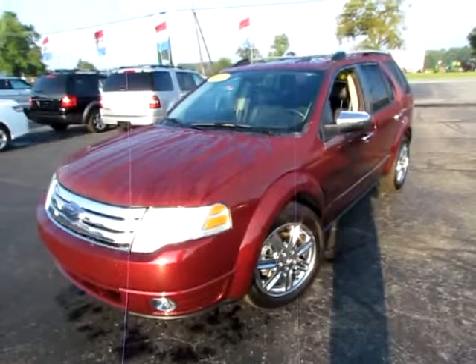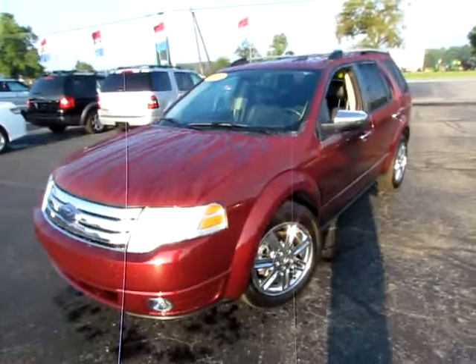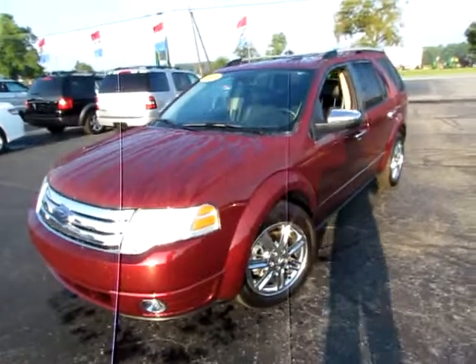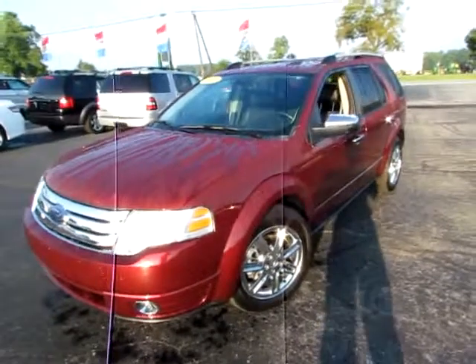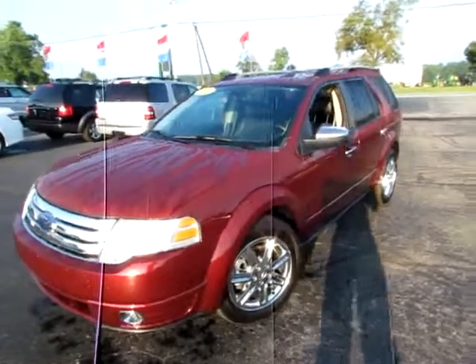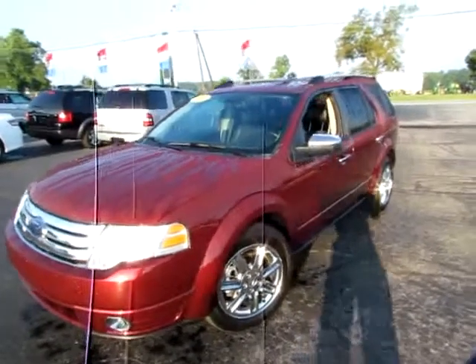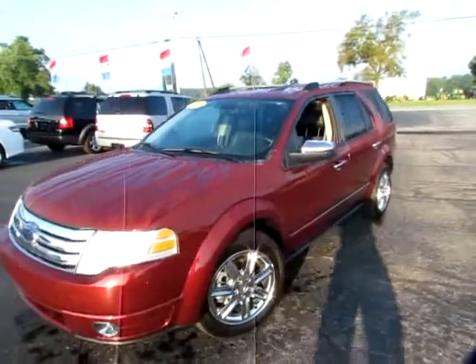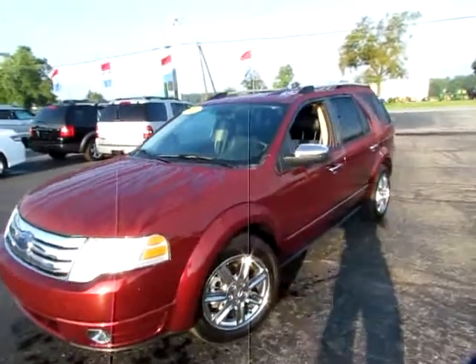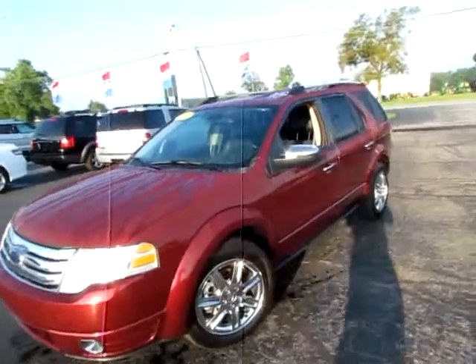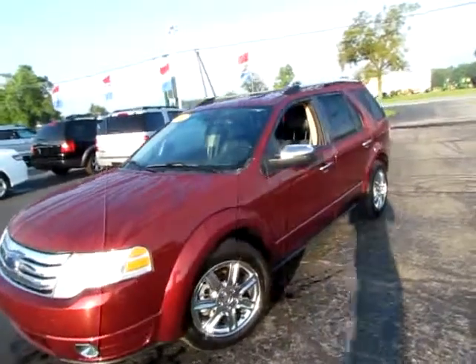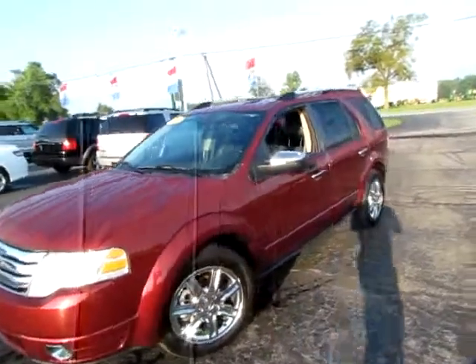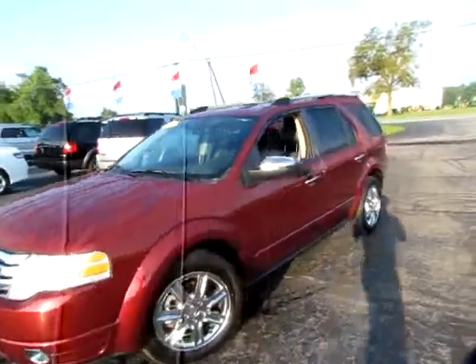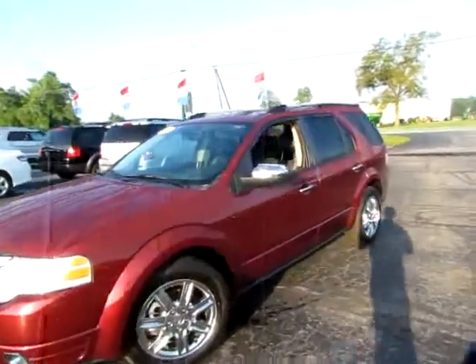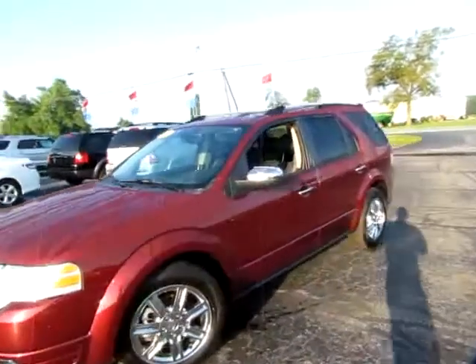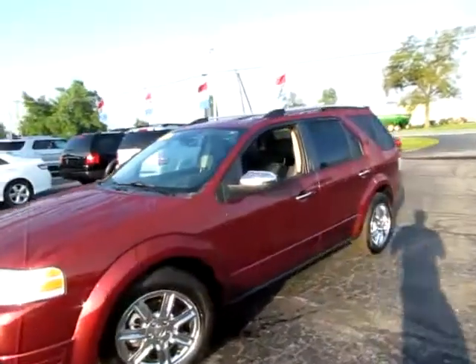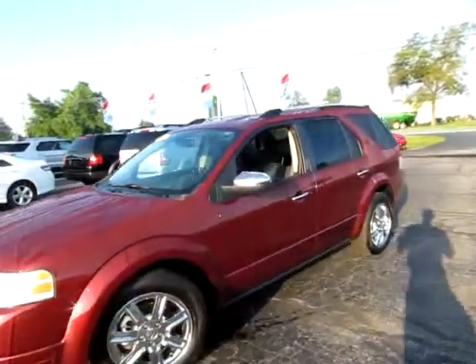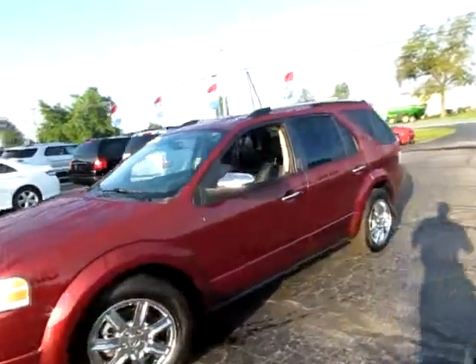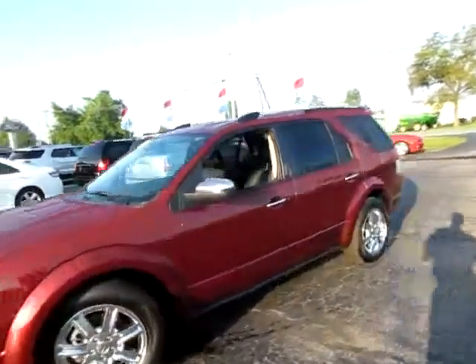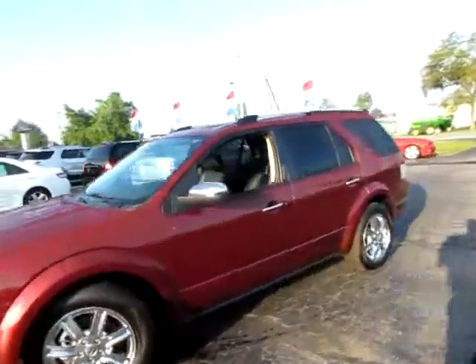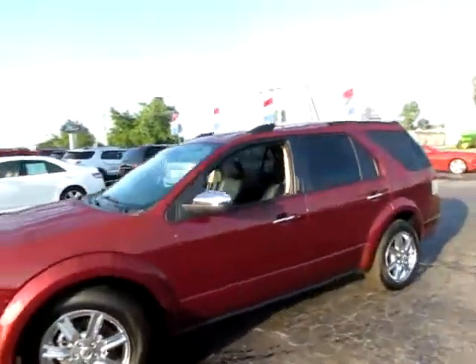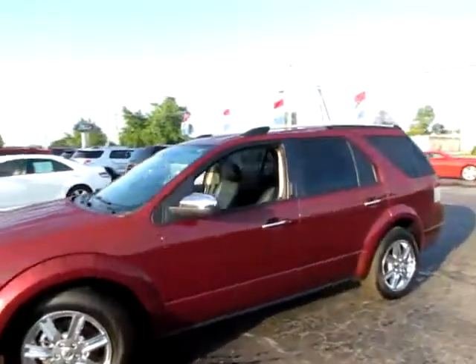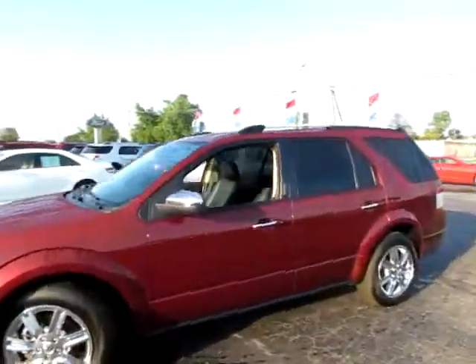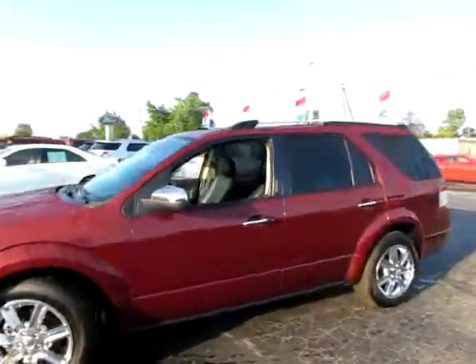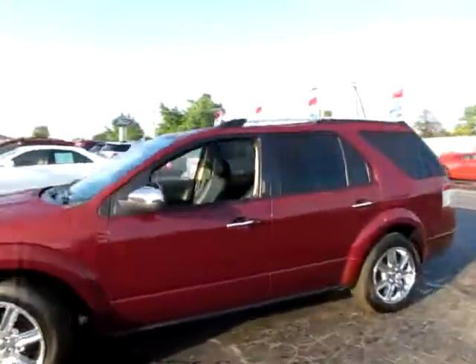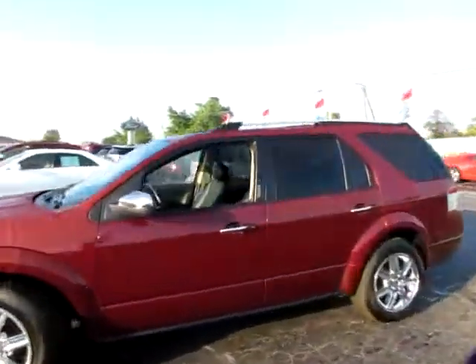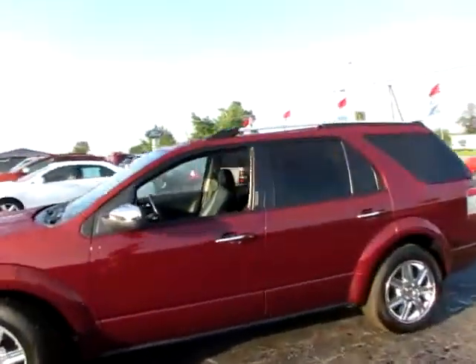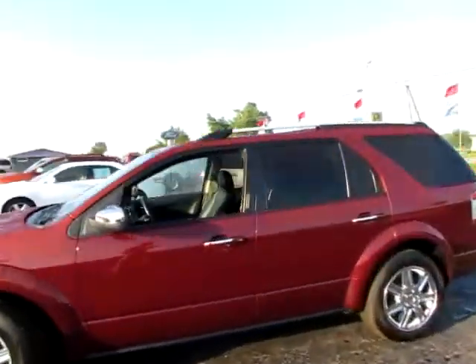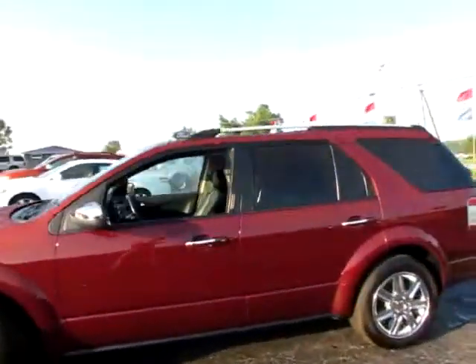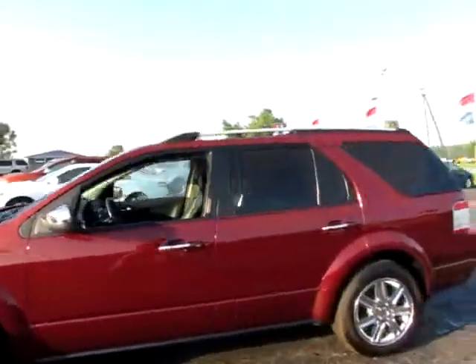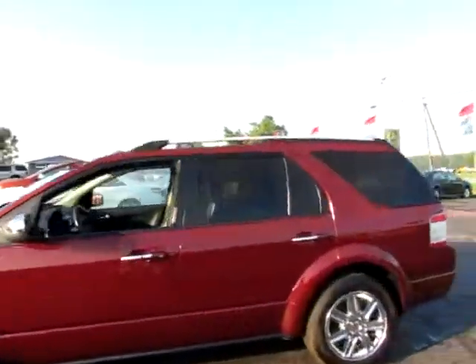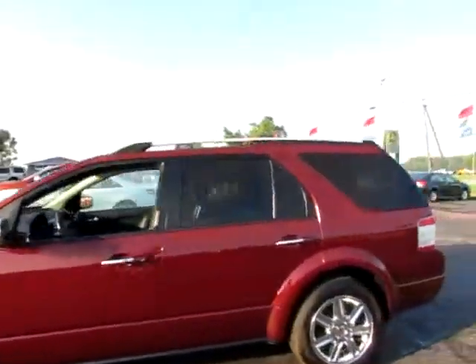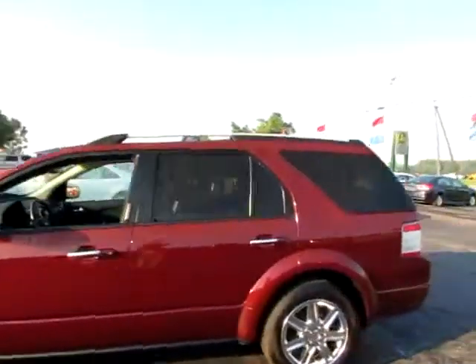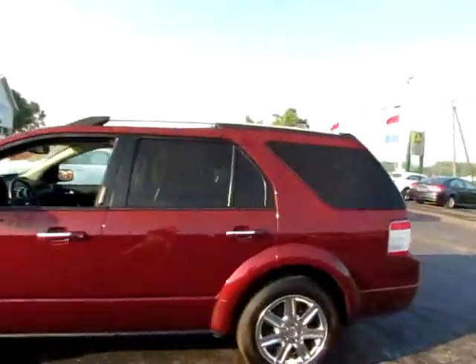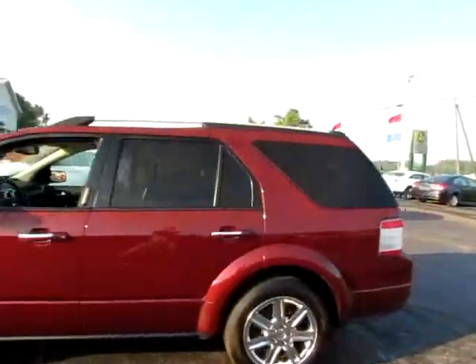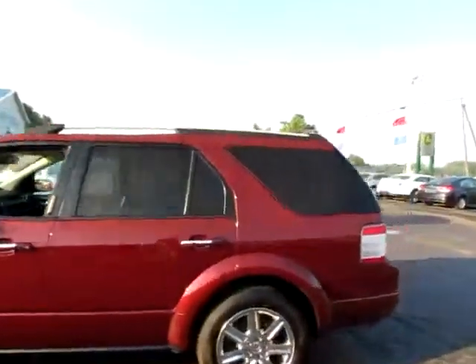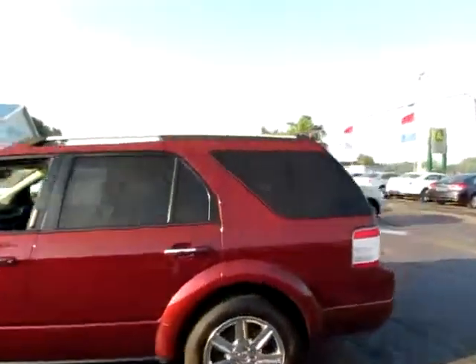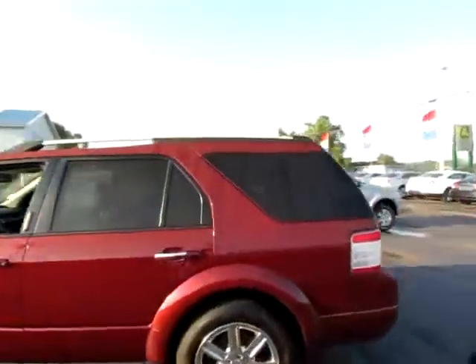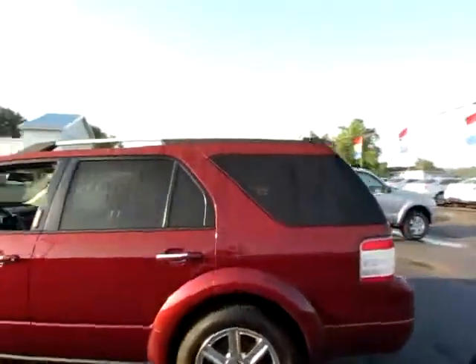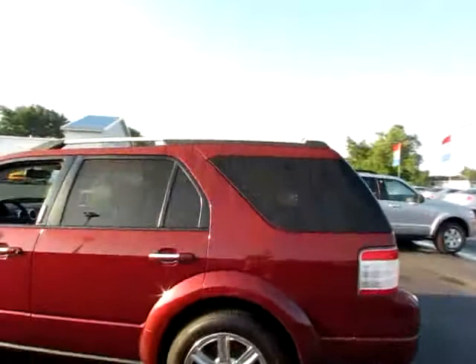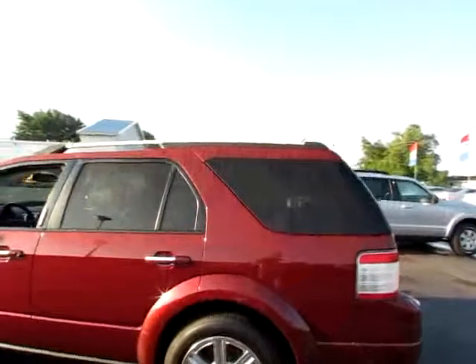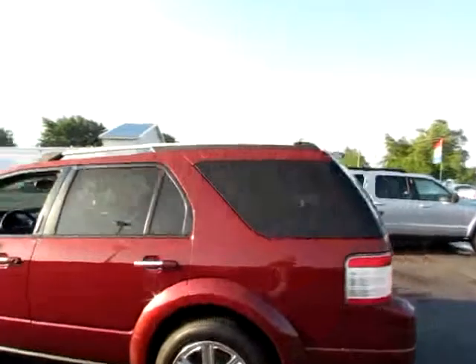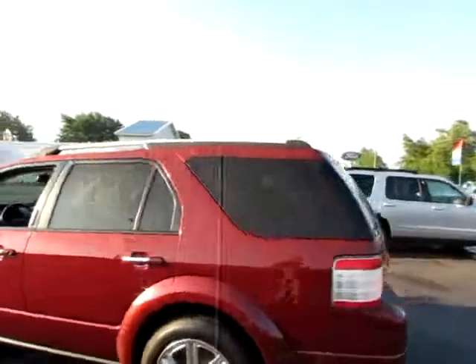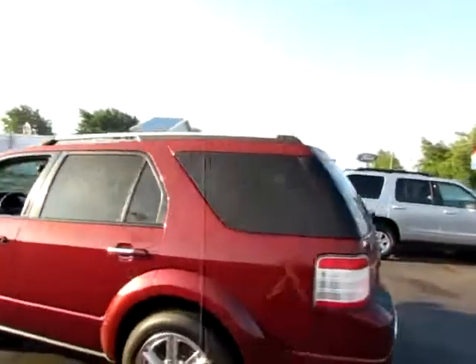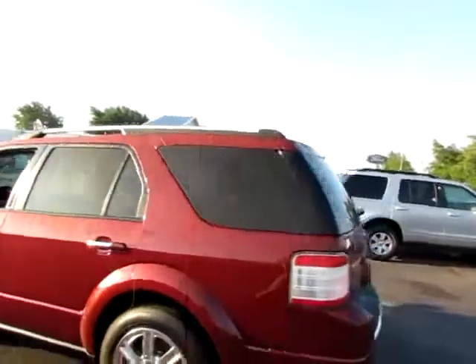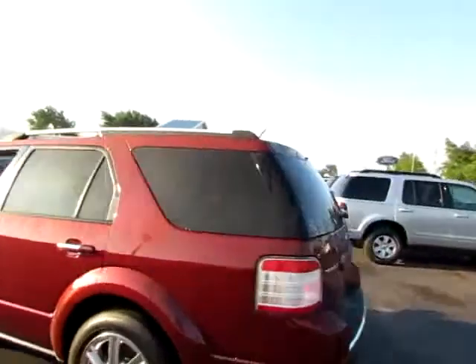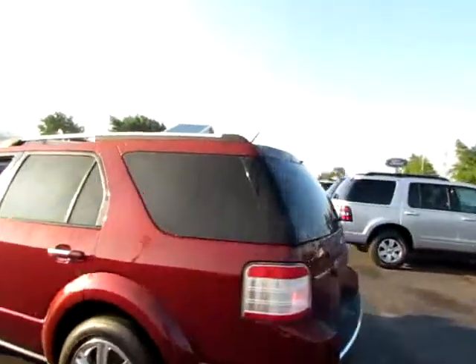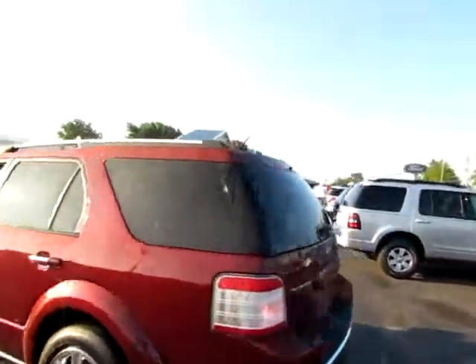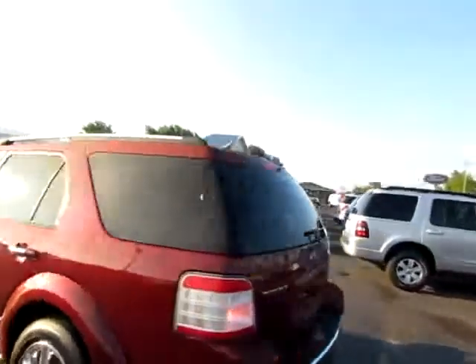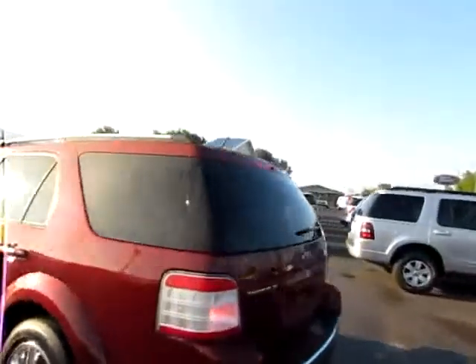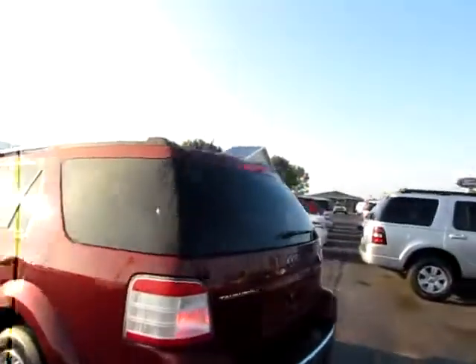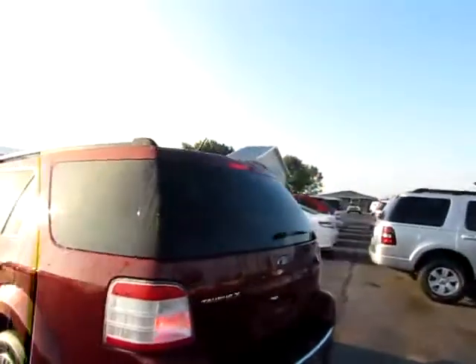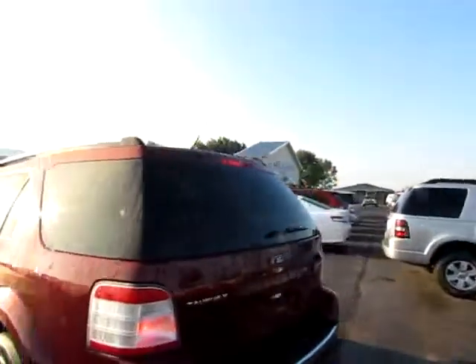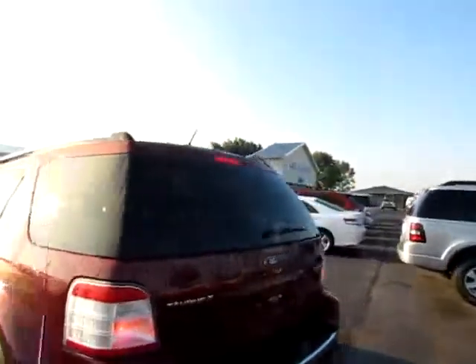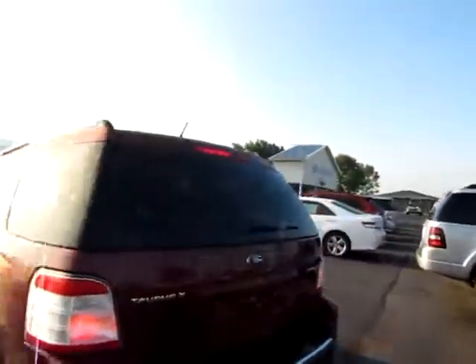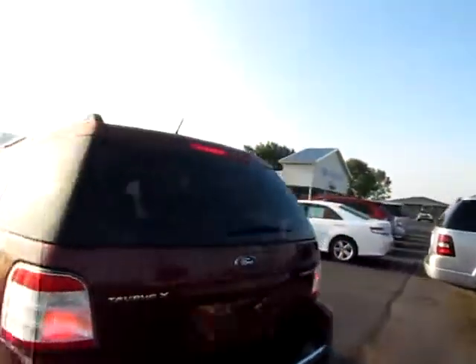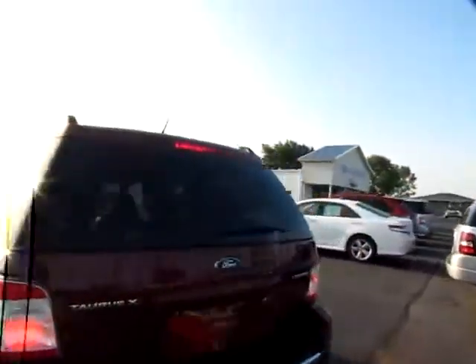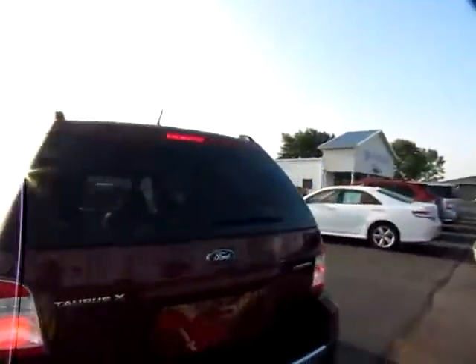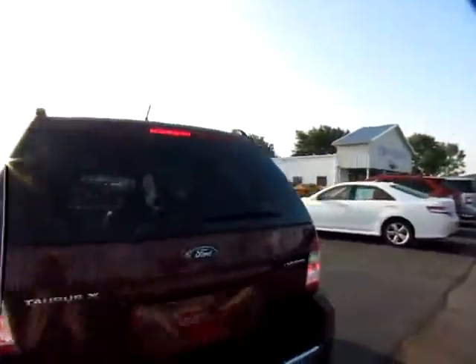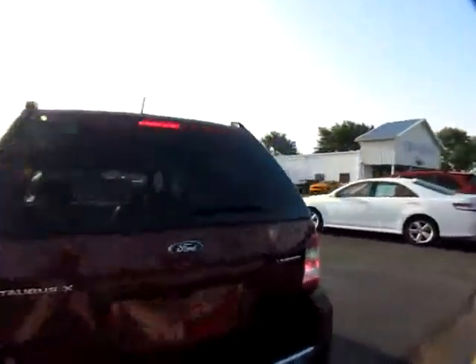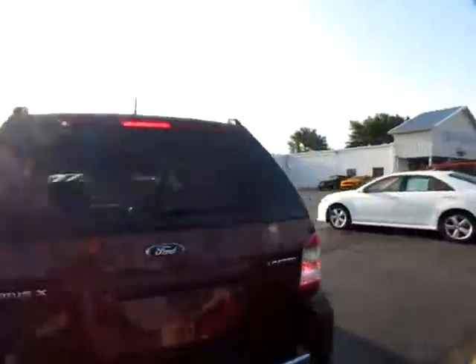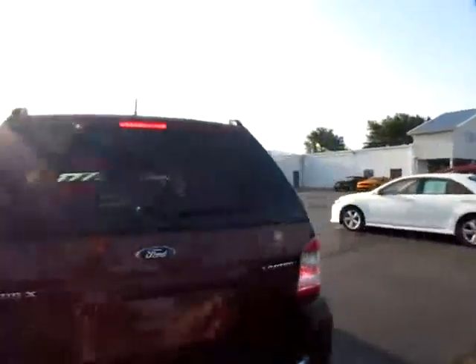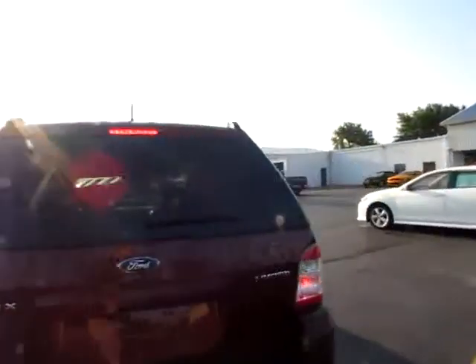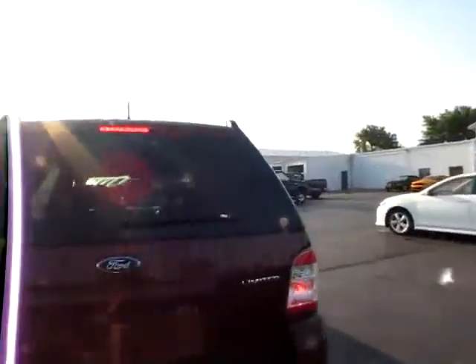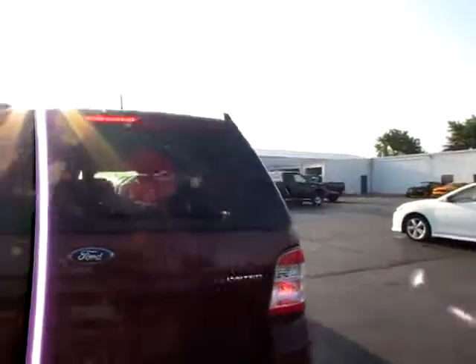A02-087. This is a beautiful 2008 Ford Taurus X. It's a limited edition.